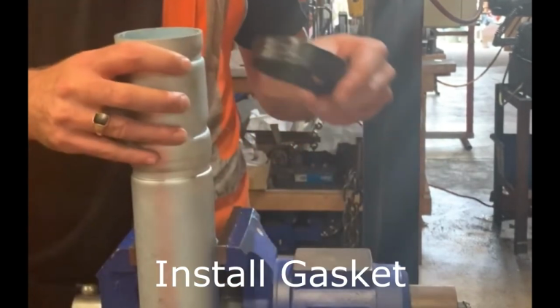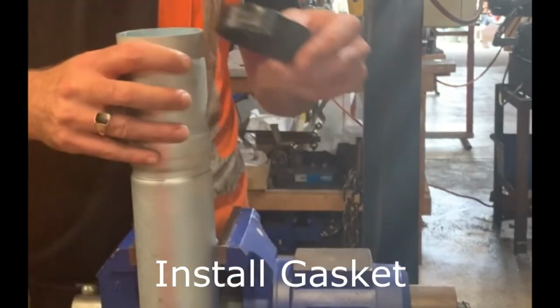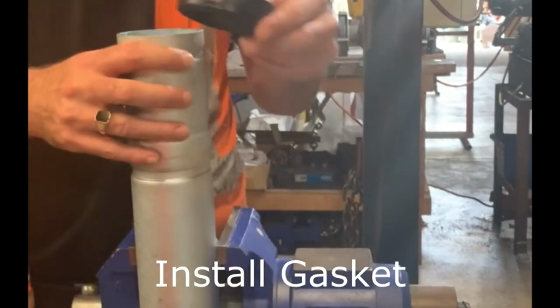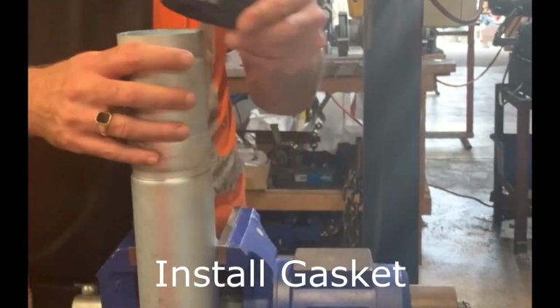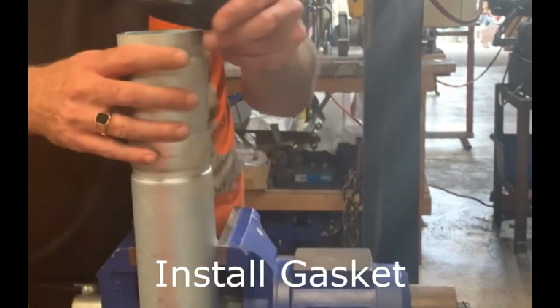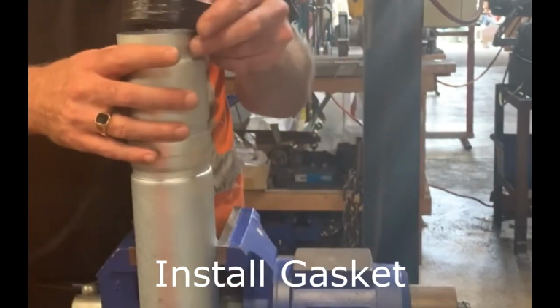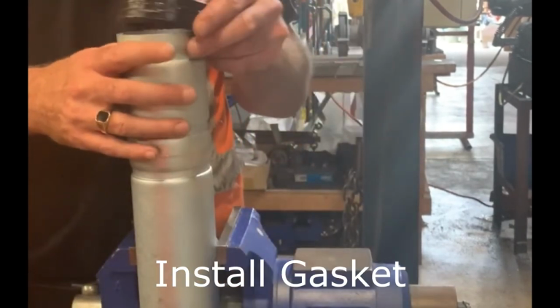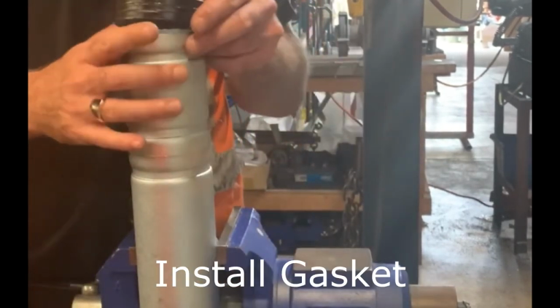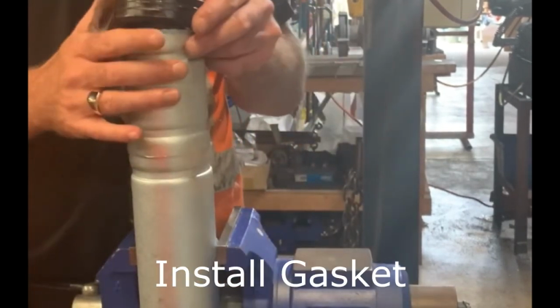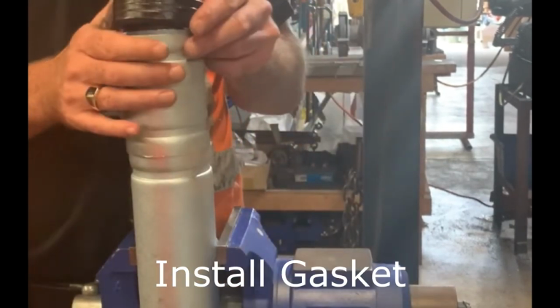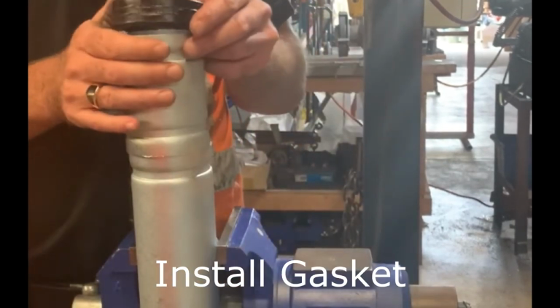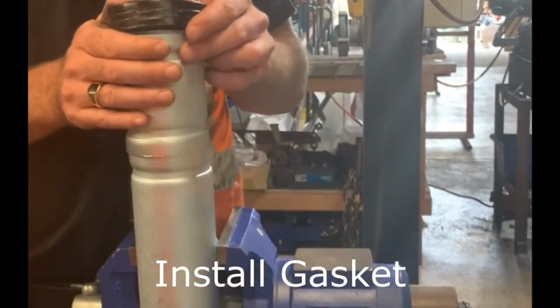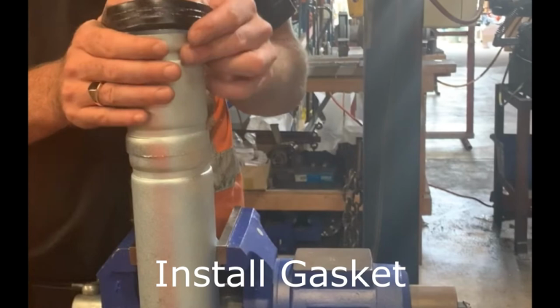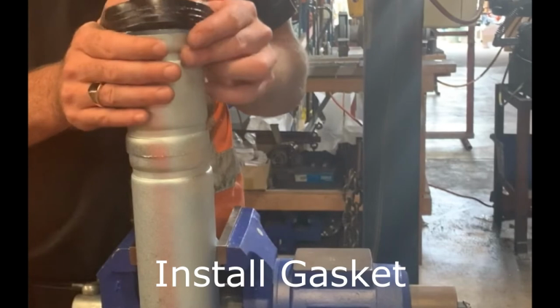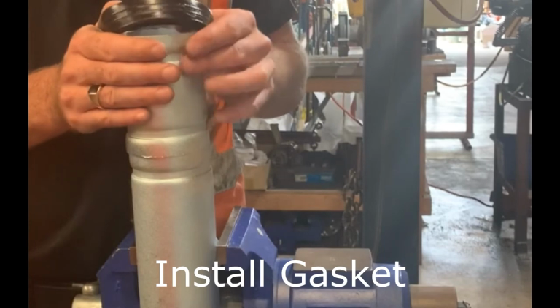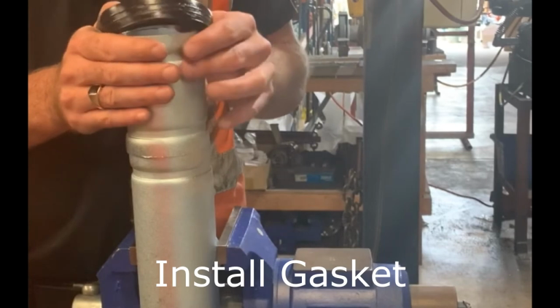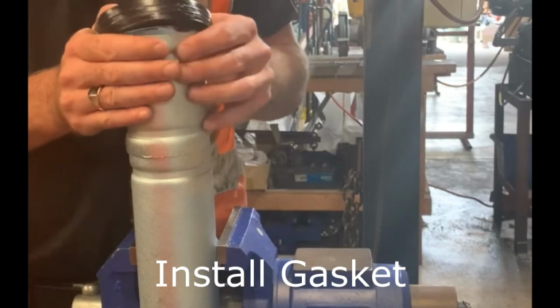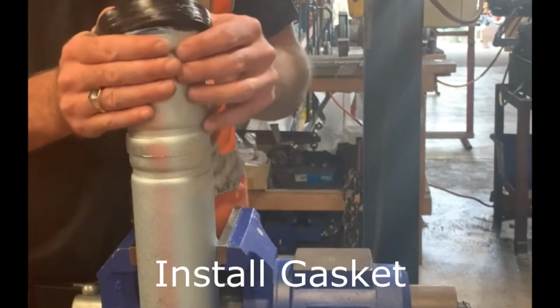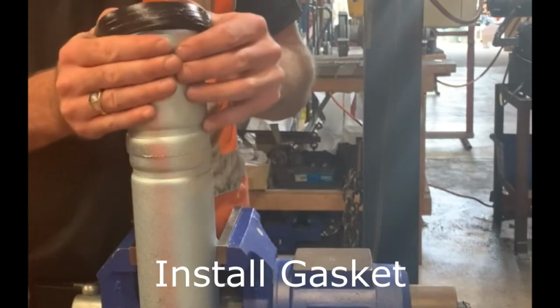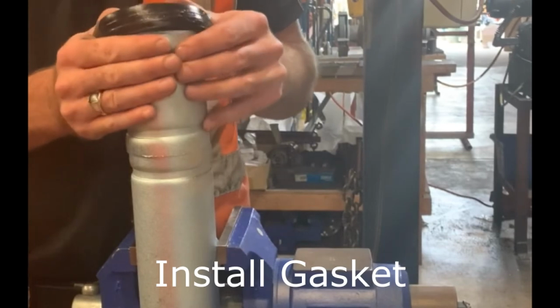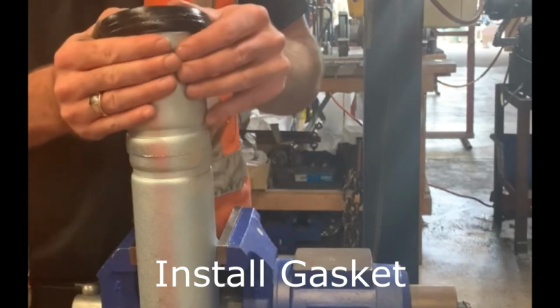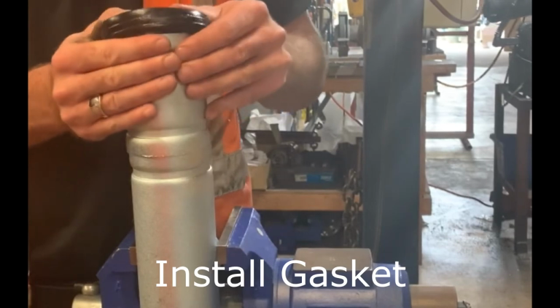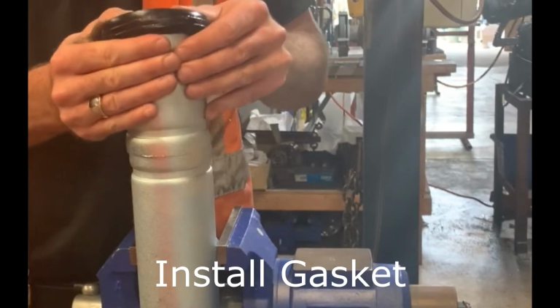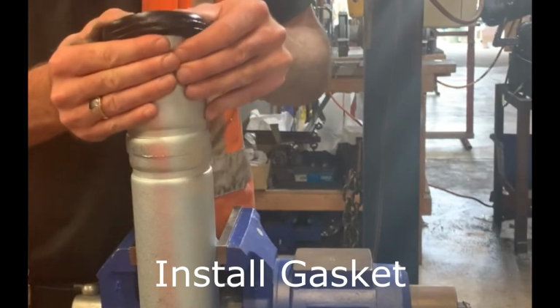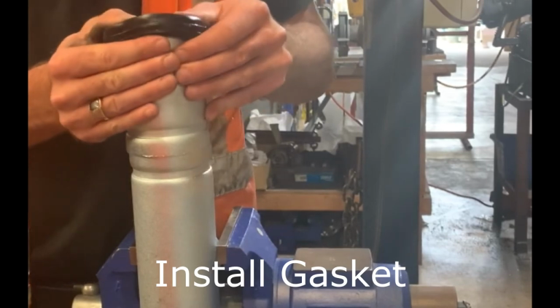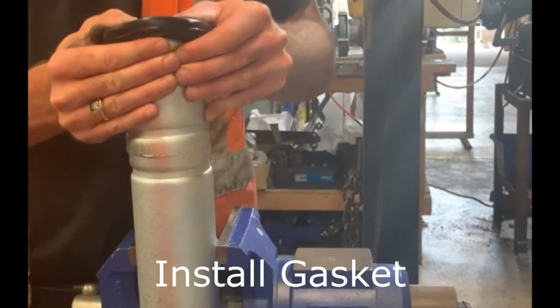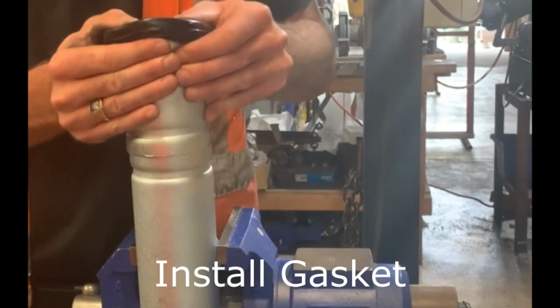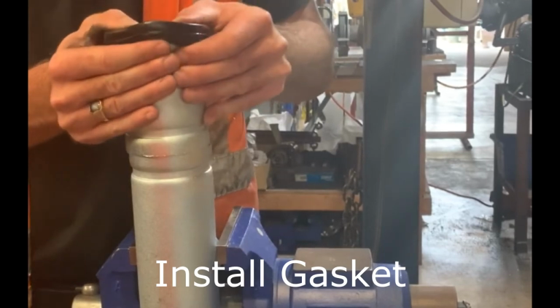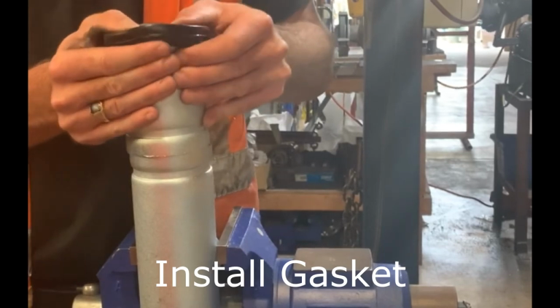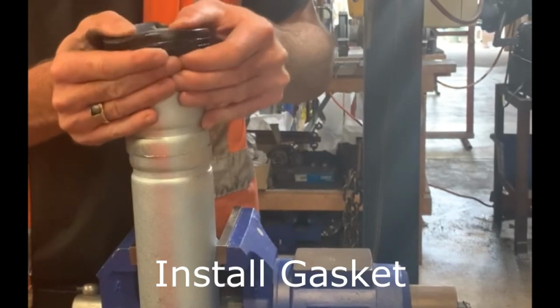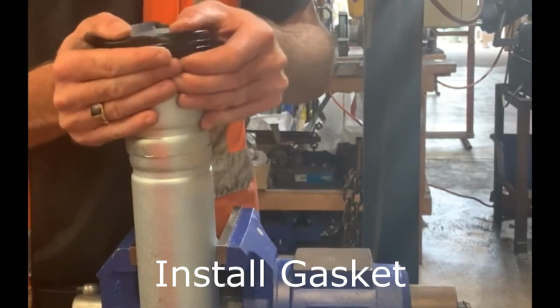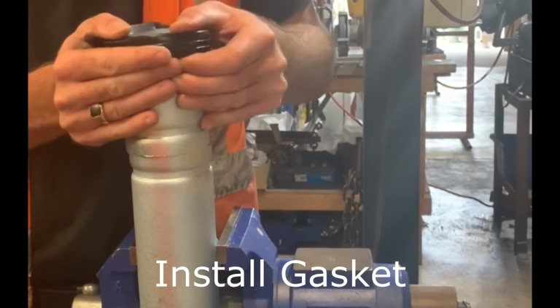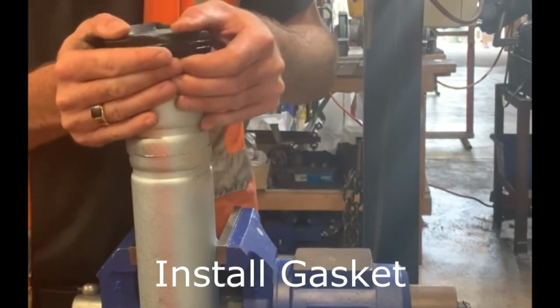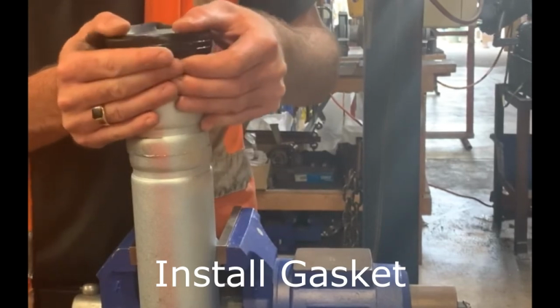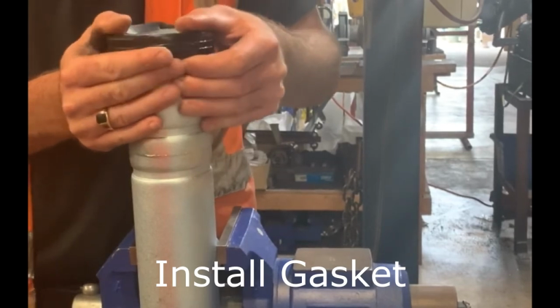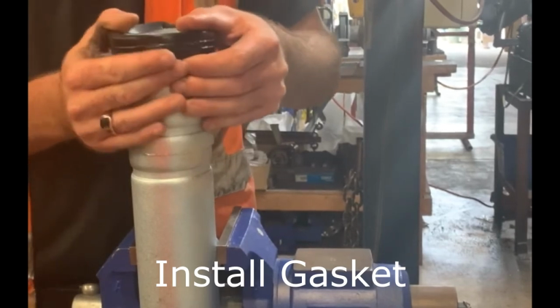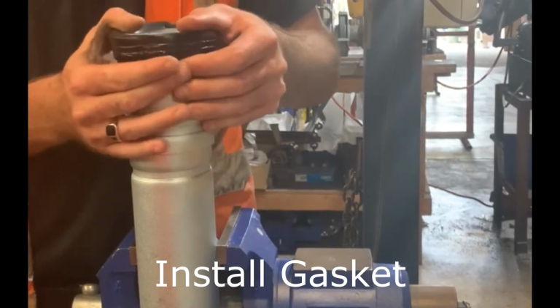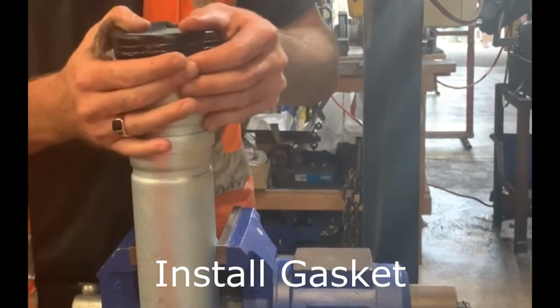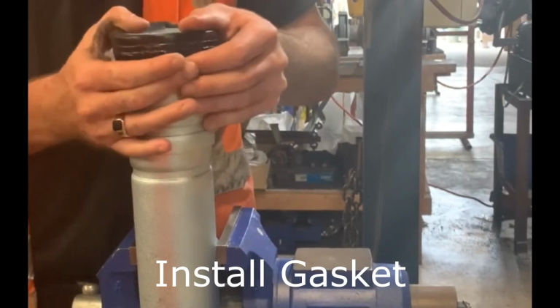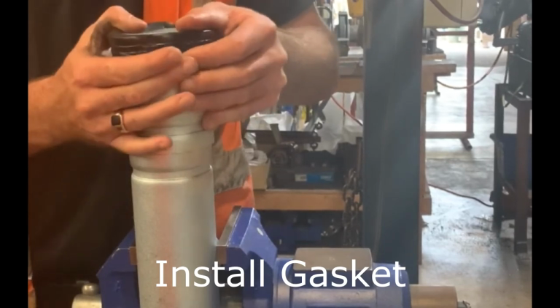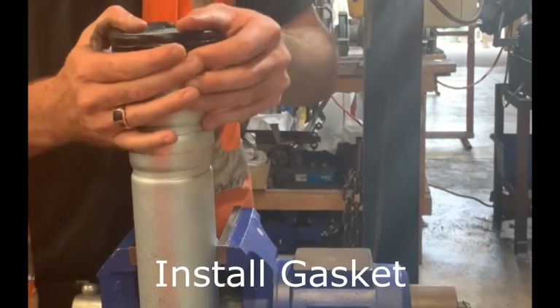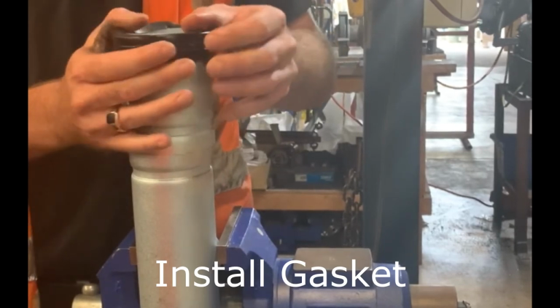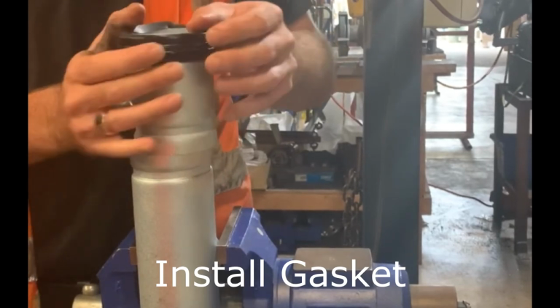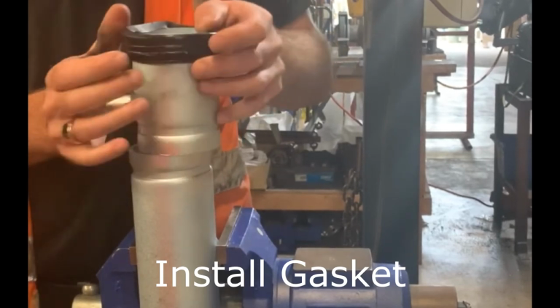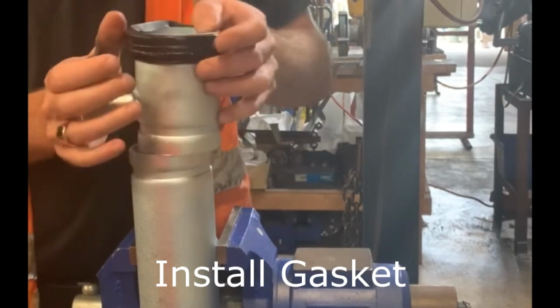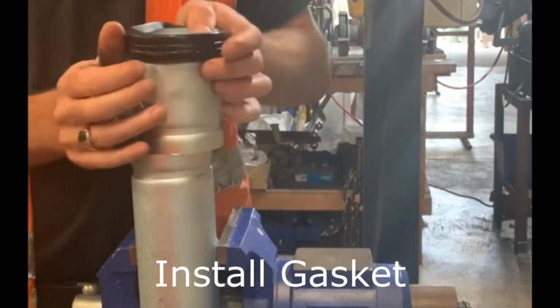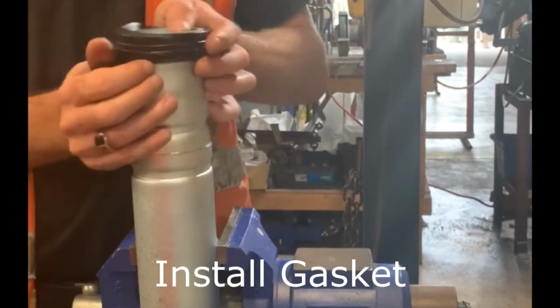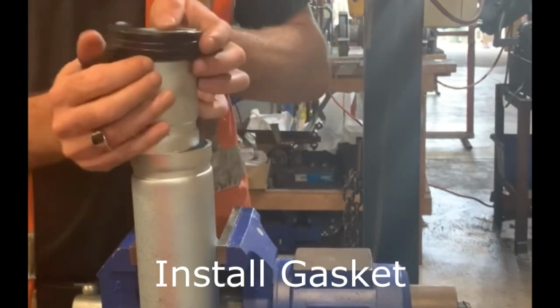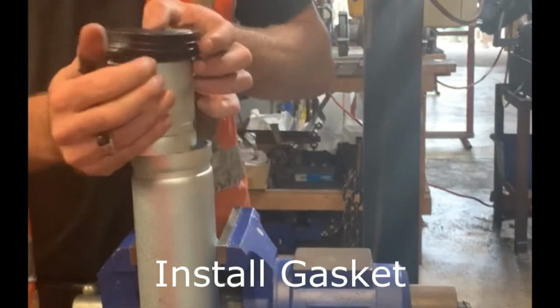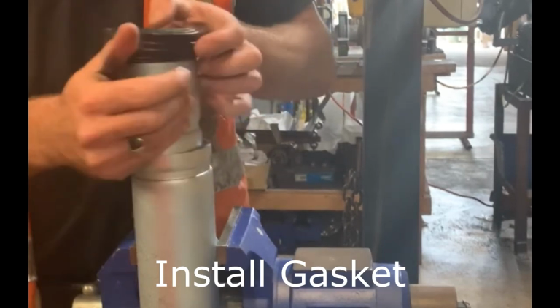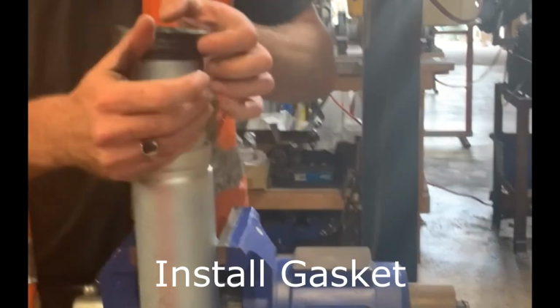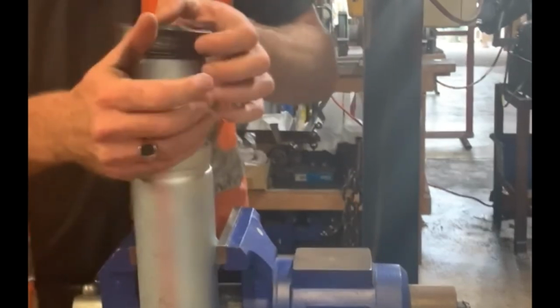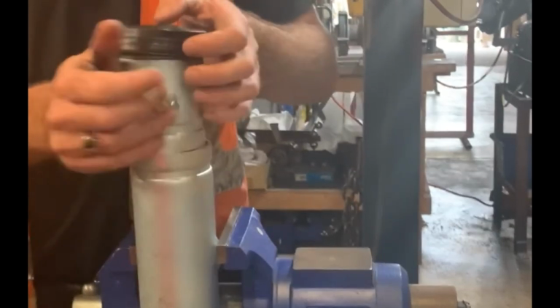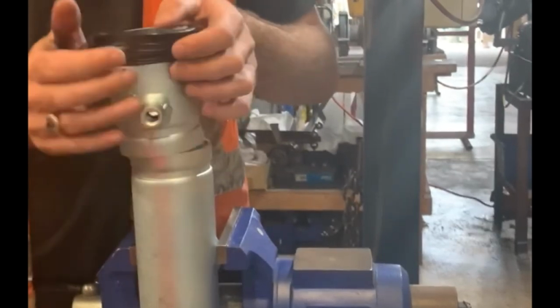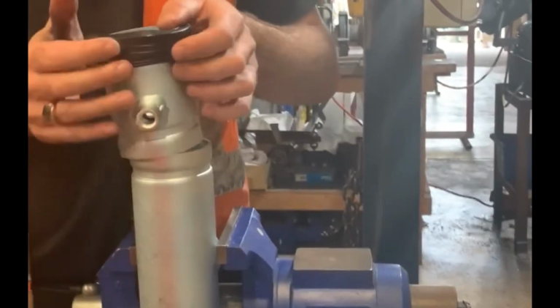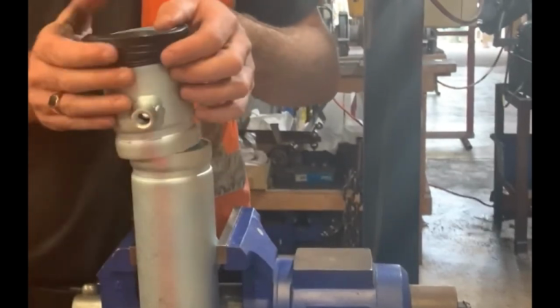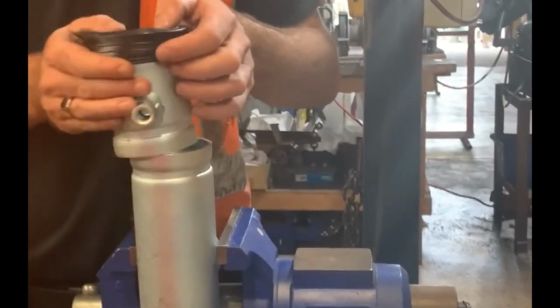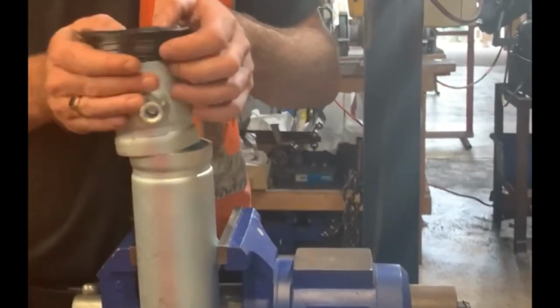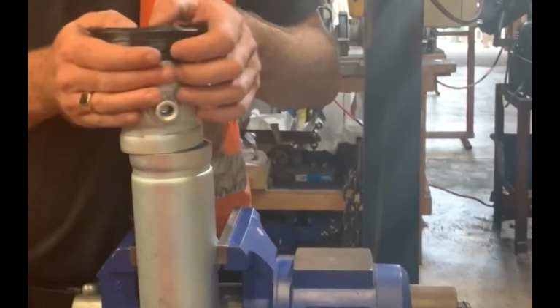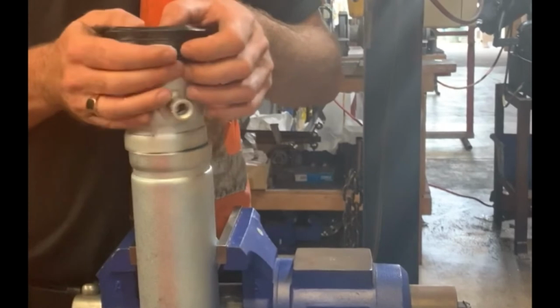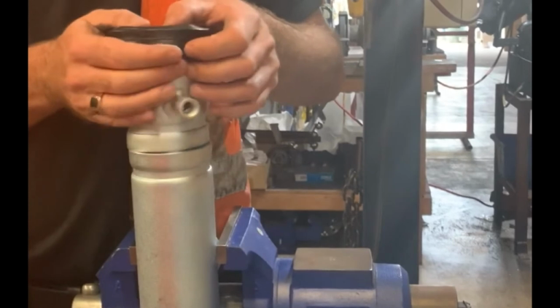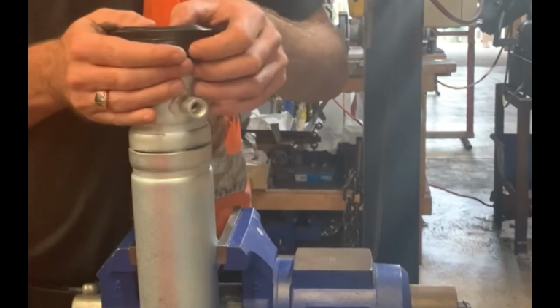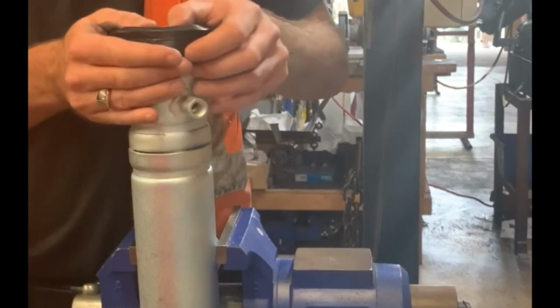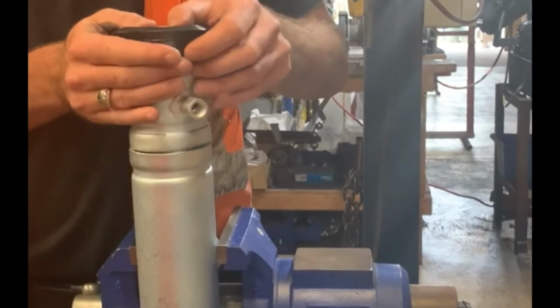Install the gasket over one end of the pipe so that the pipe end is exposed. No part of the gasket should overhang the pipe.